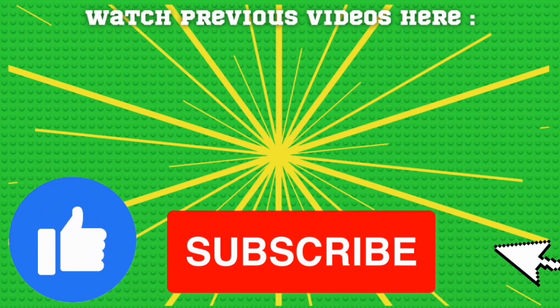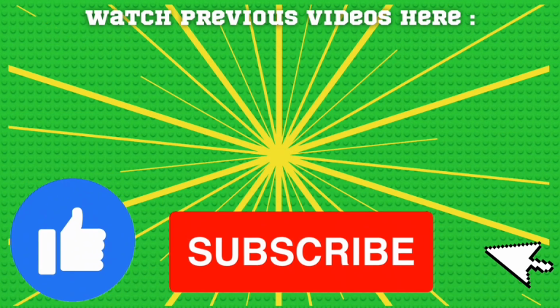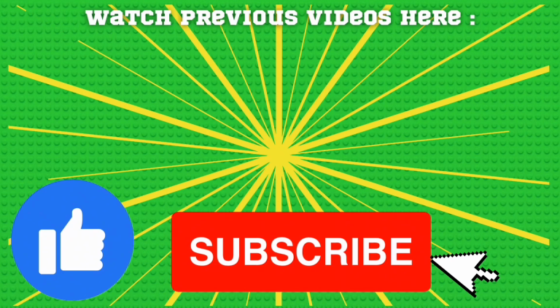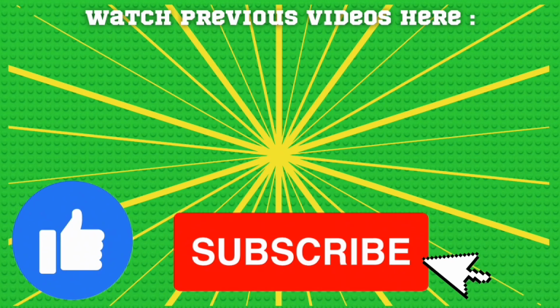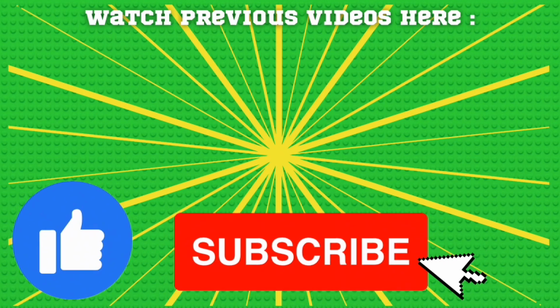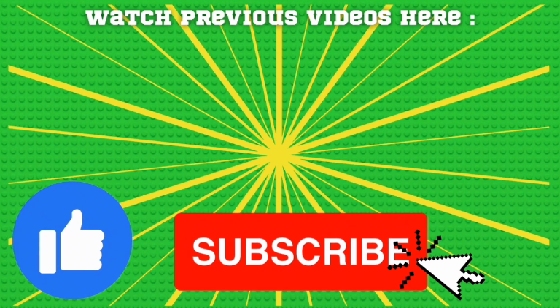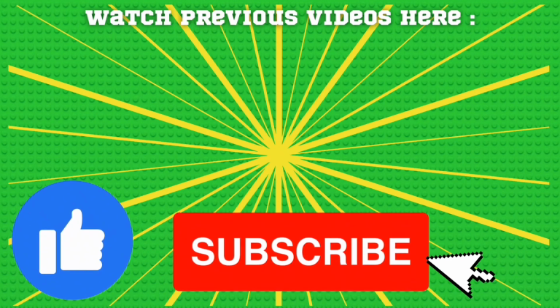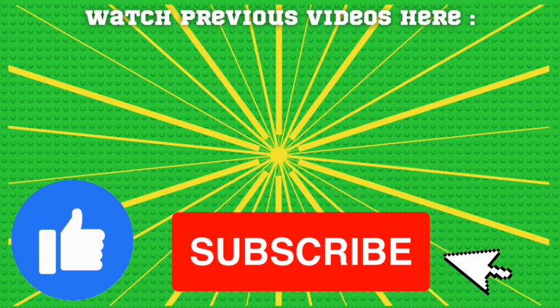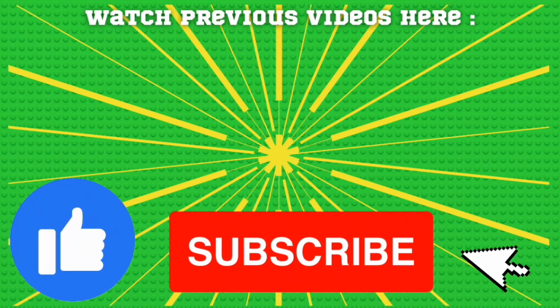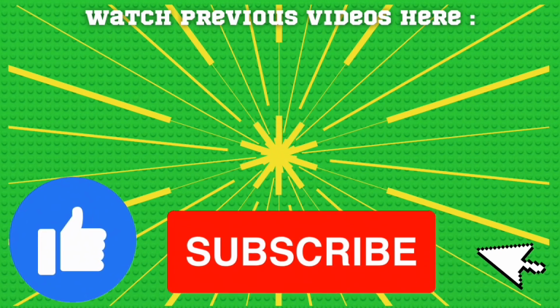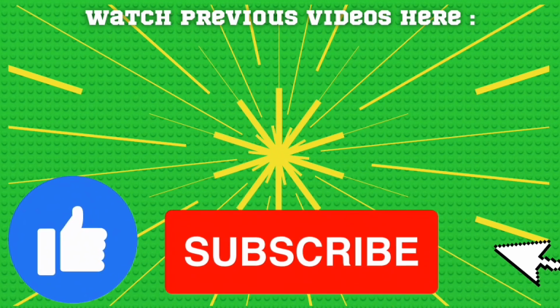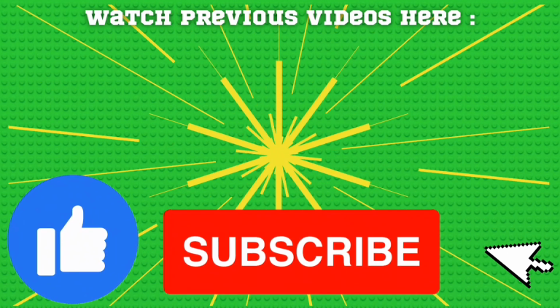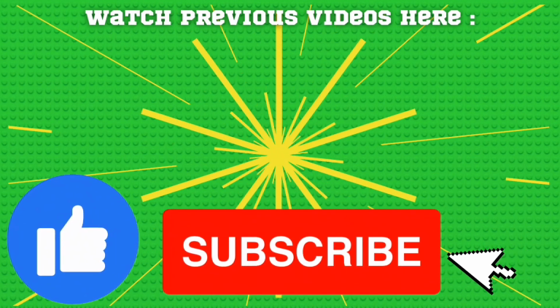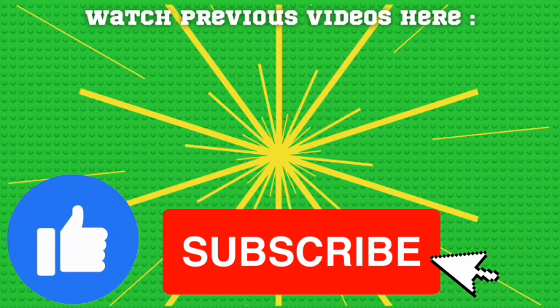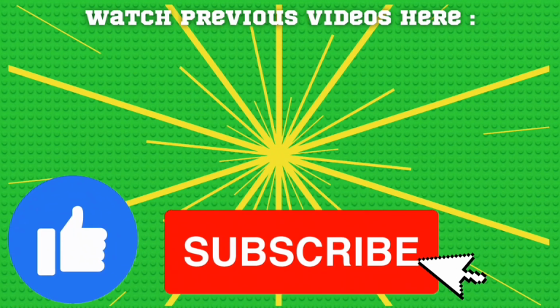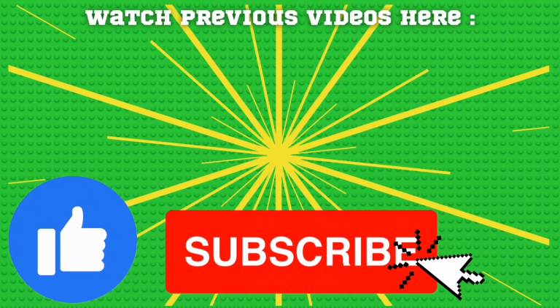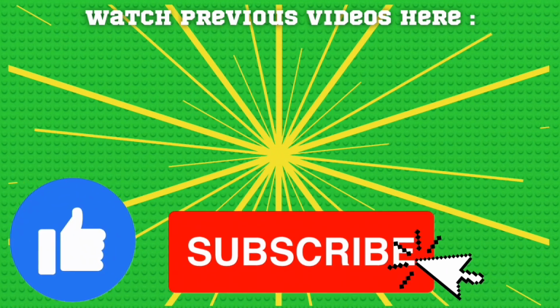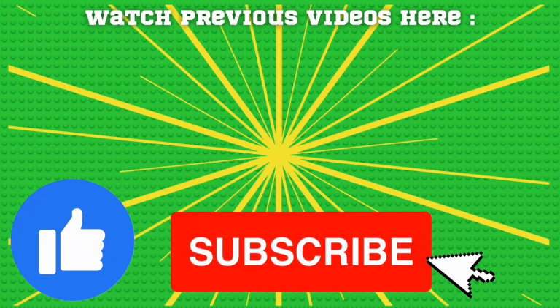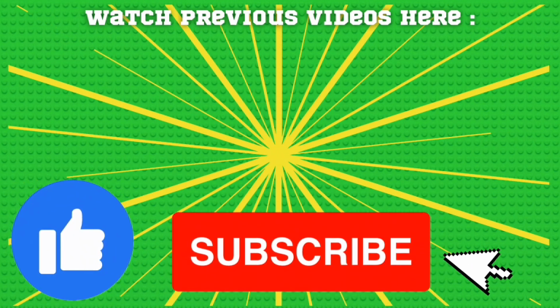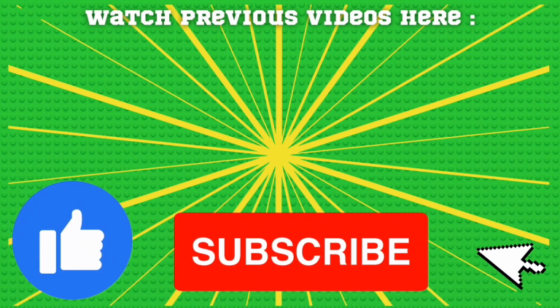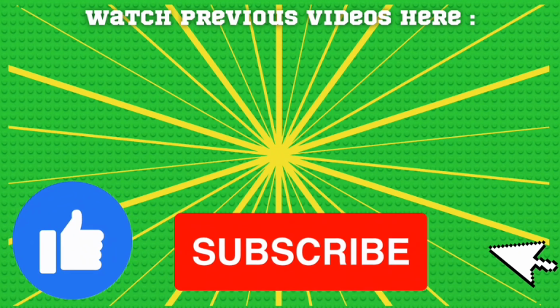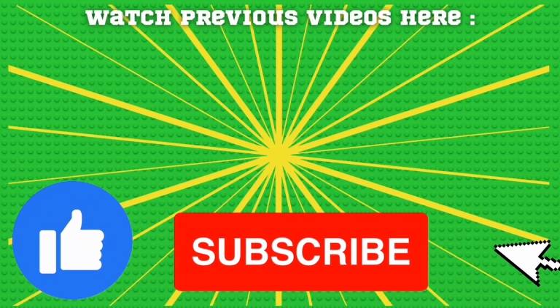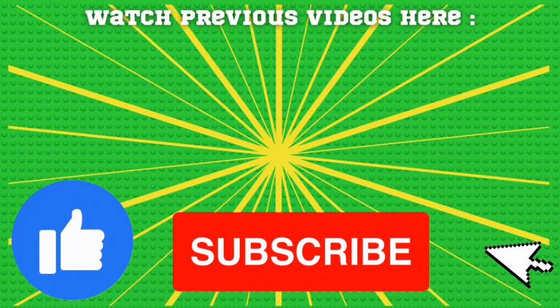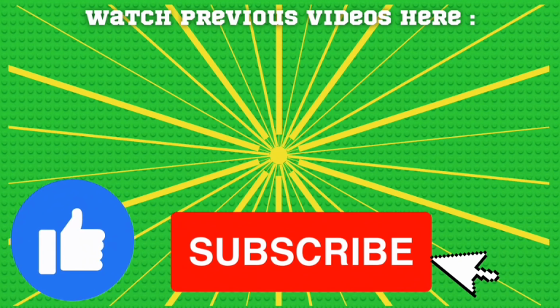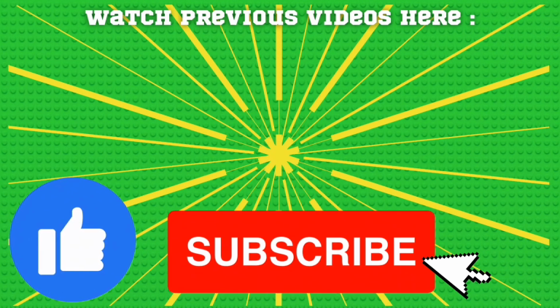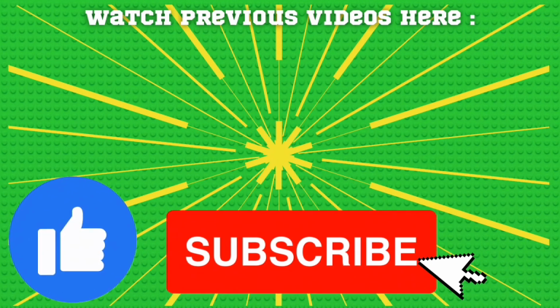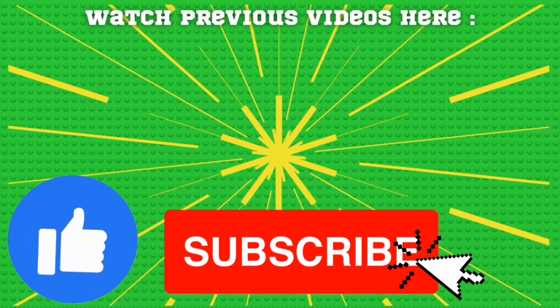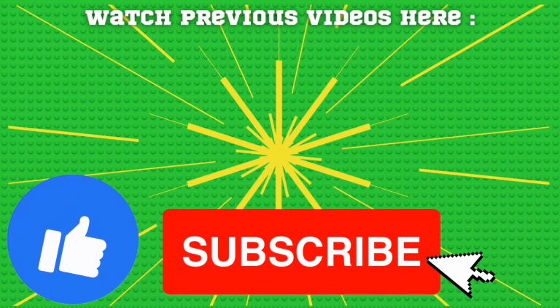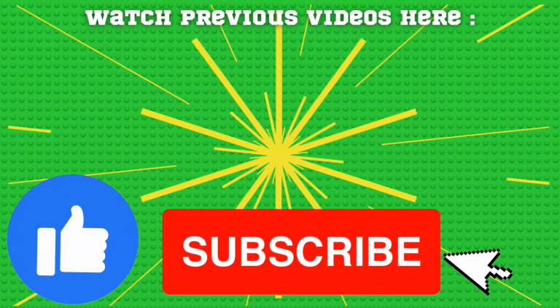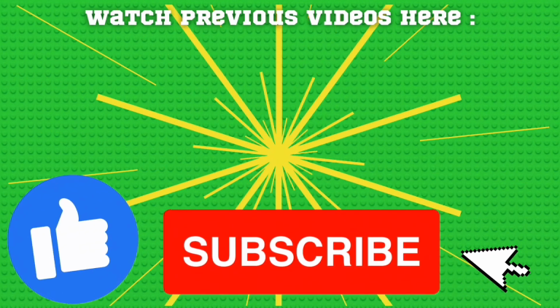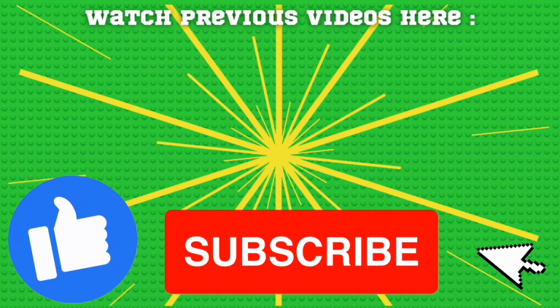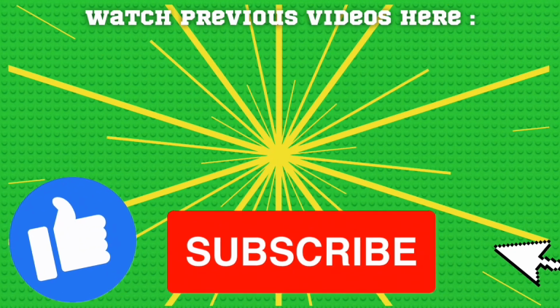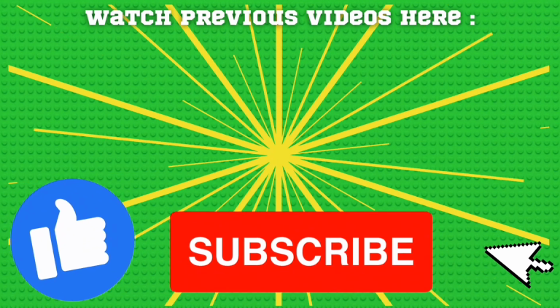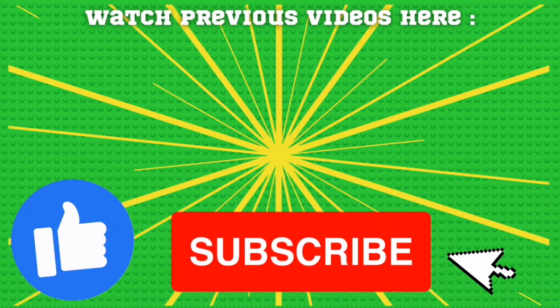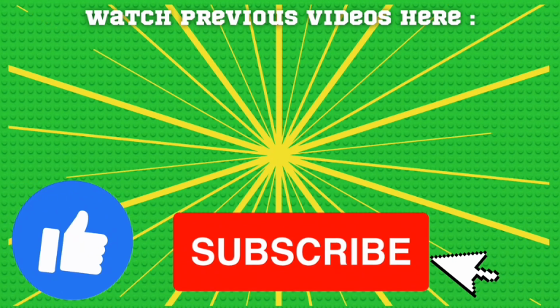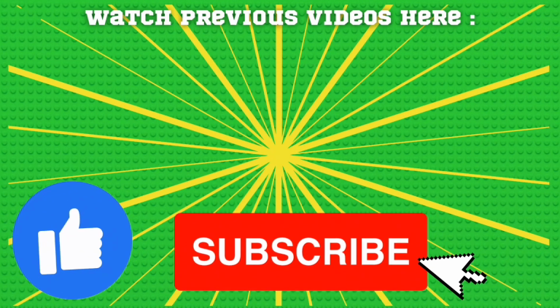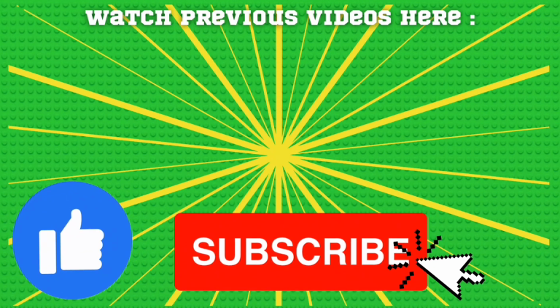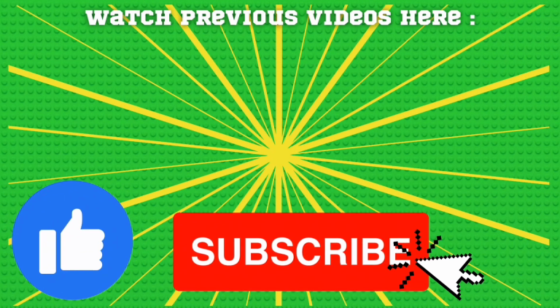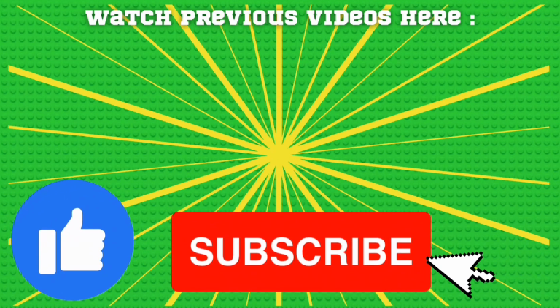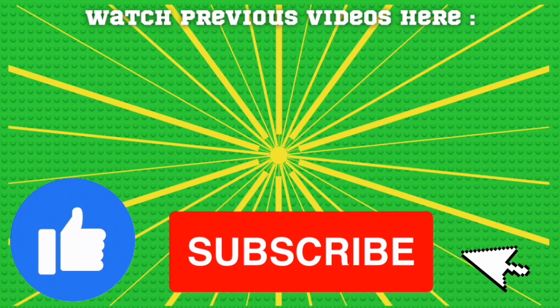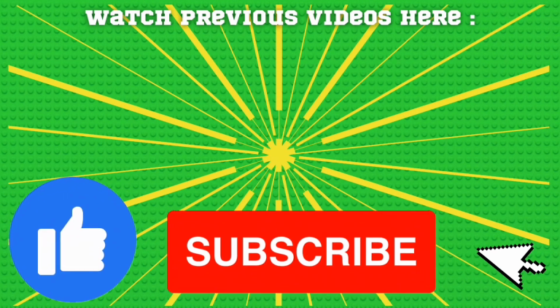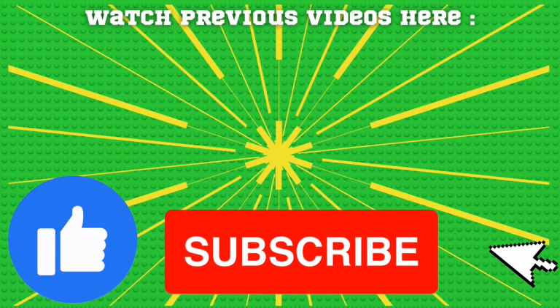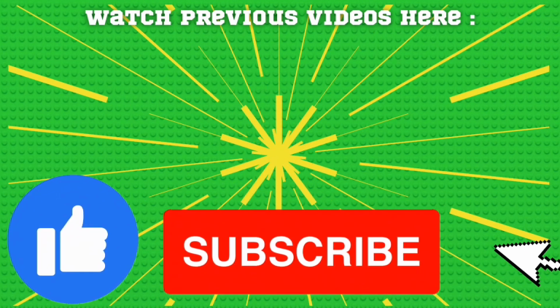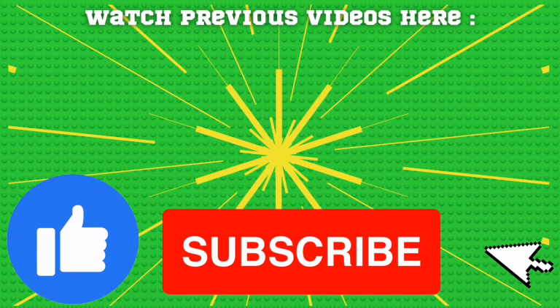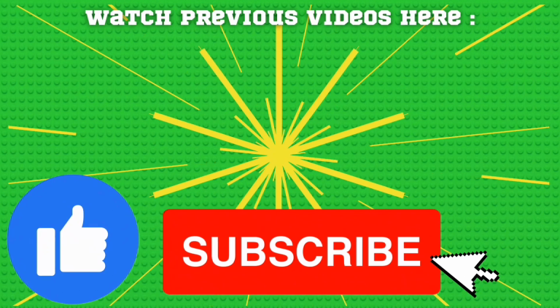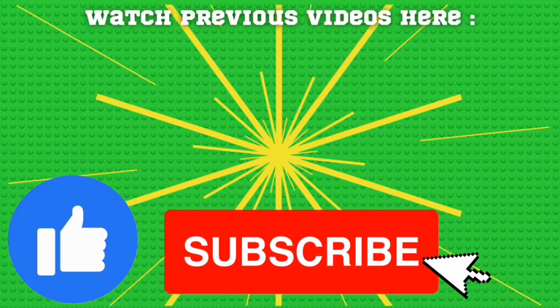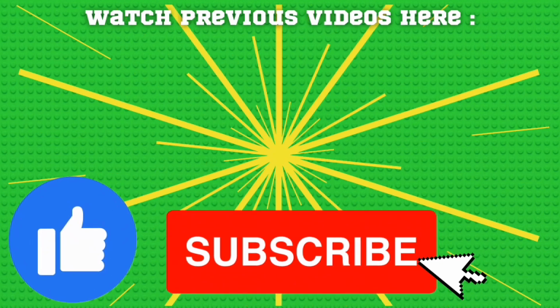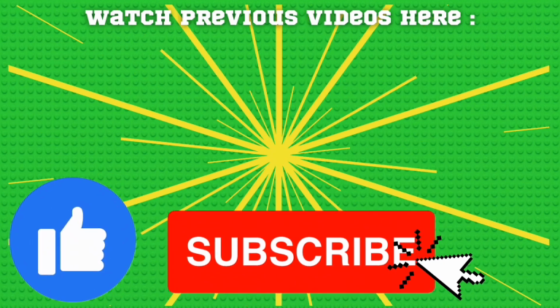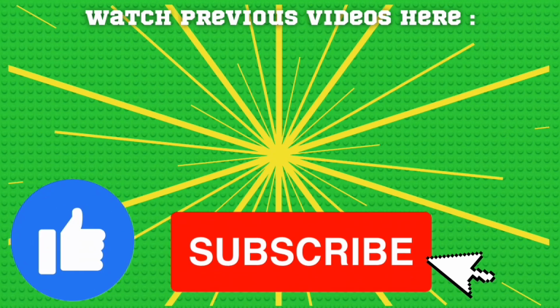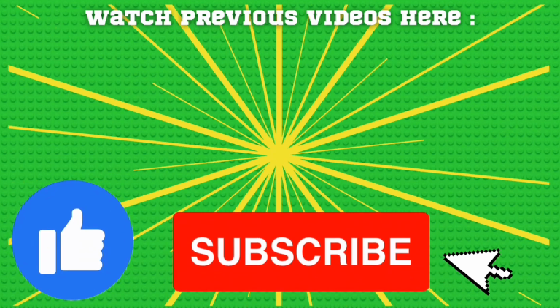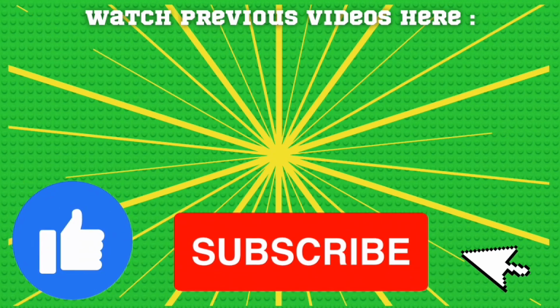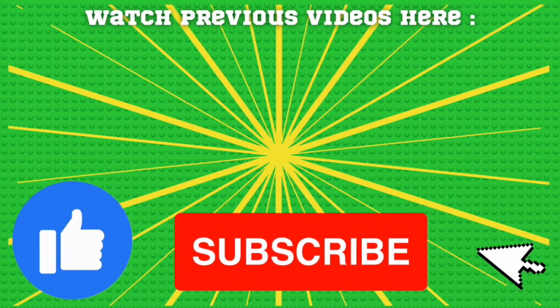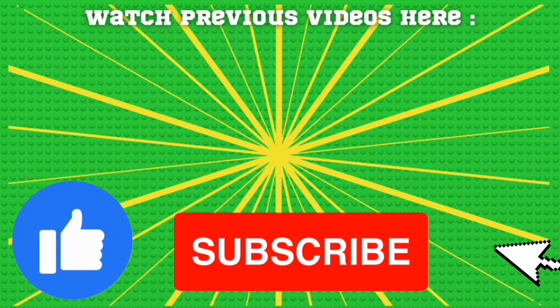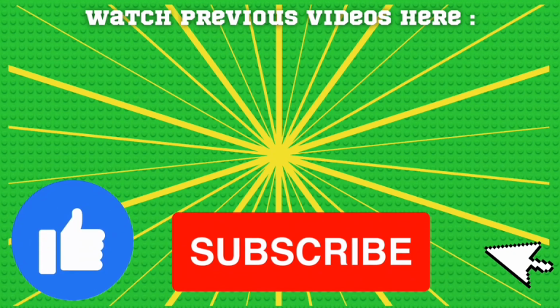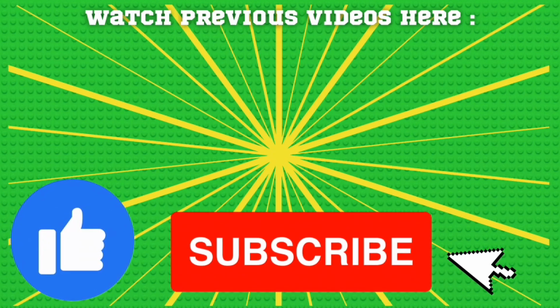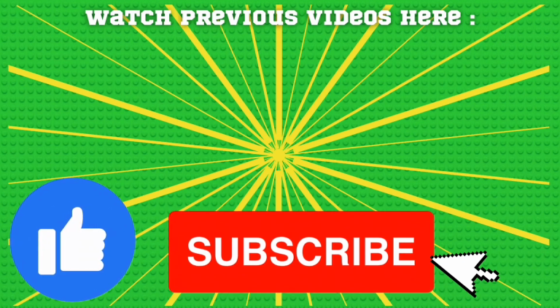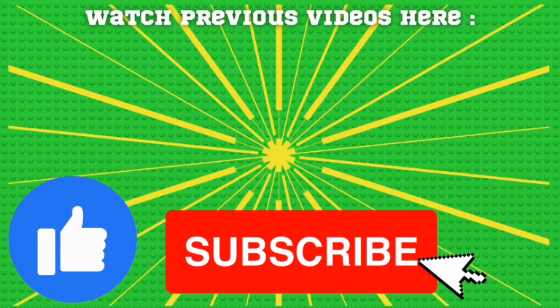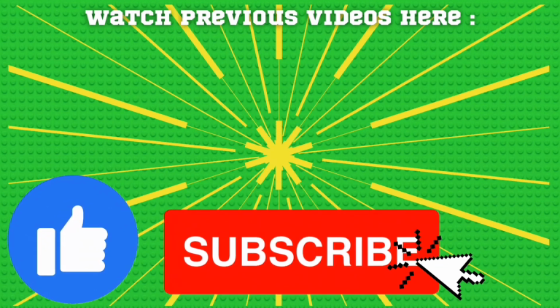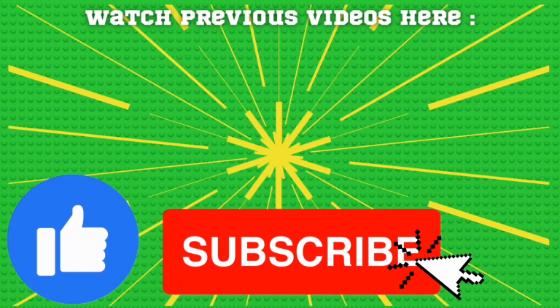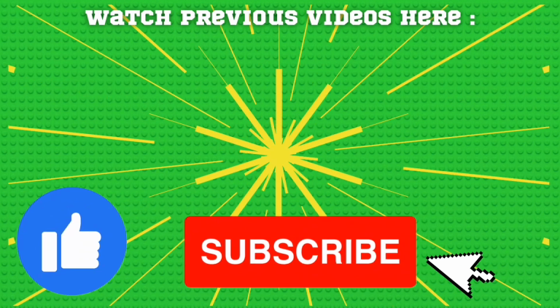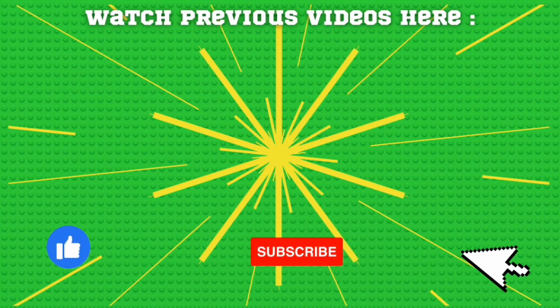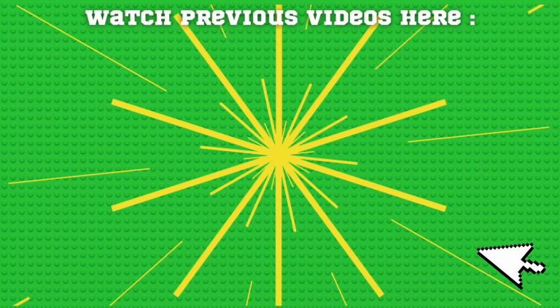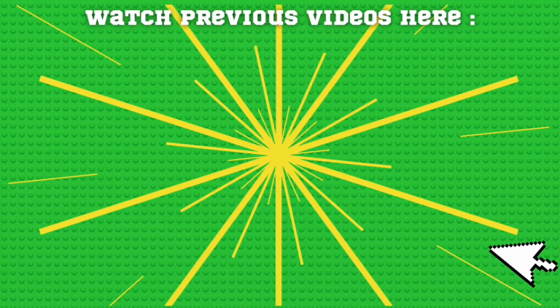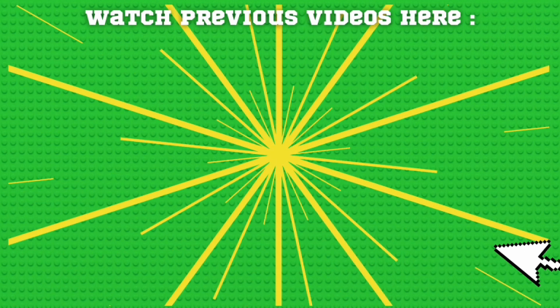If you enjoyed this video, why not consider liking the video and subscribing to my channel for more LEGO-related videos. Thanks for watching.